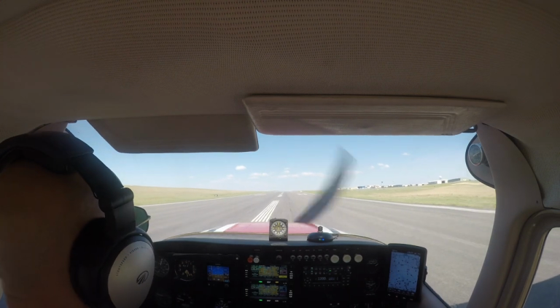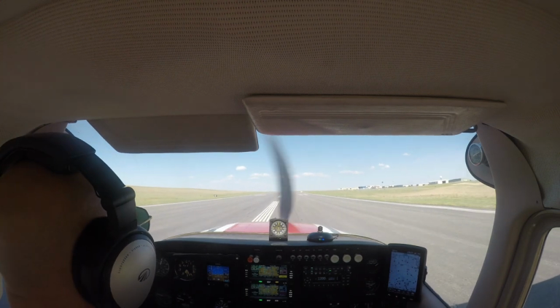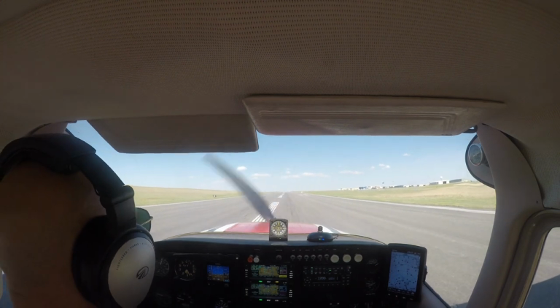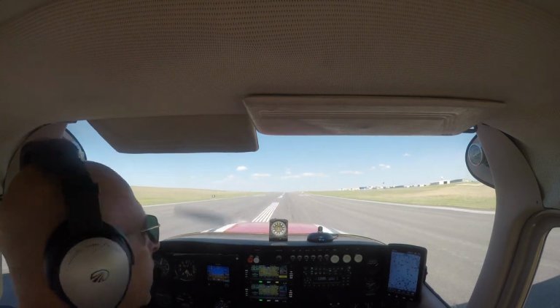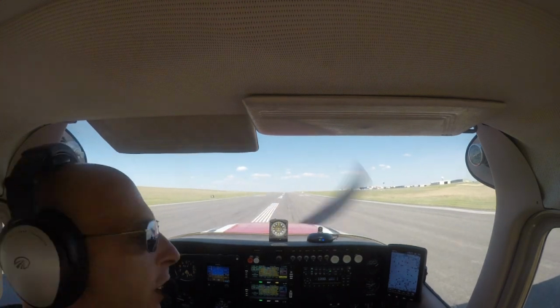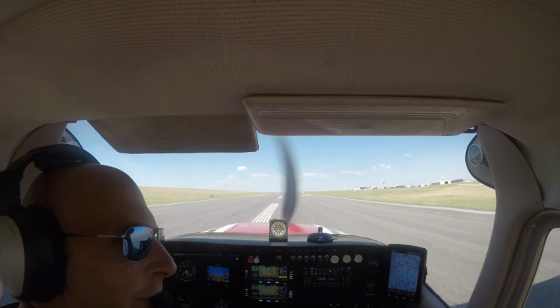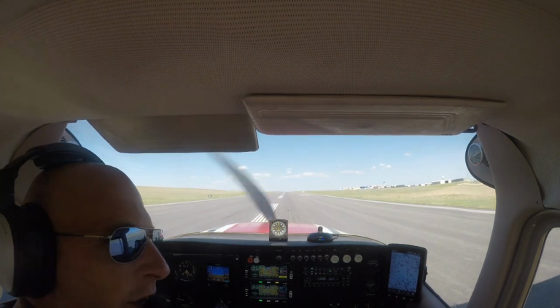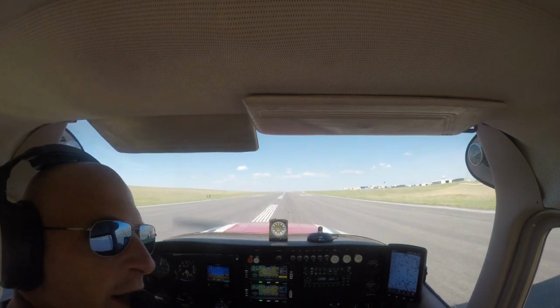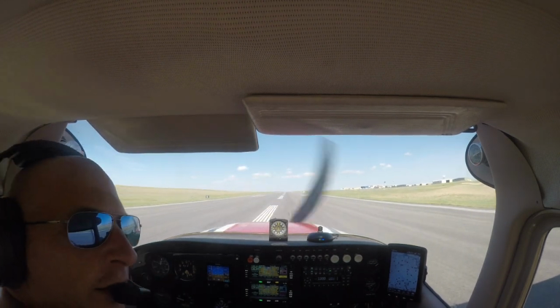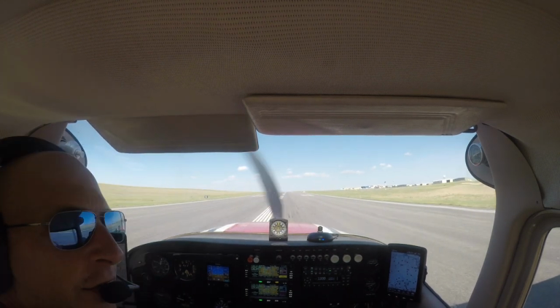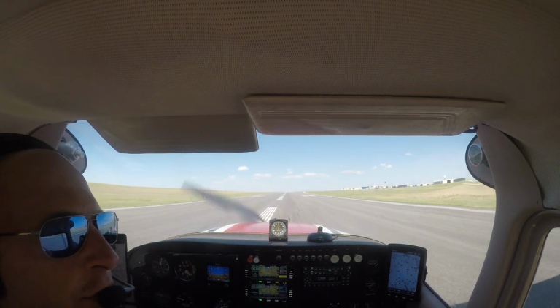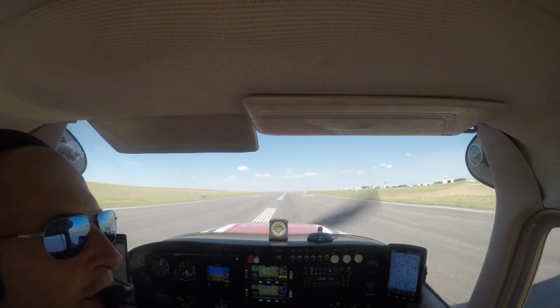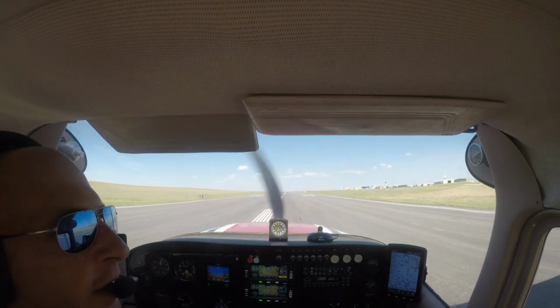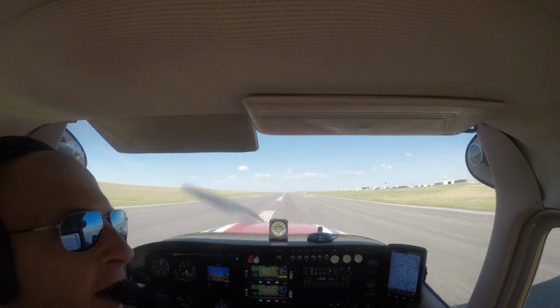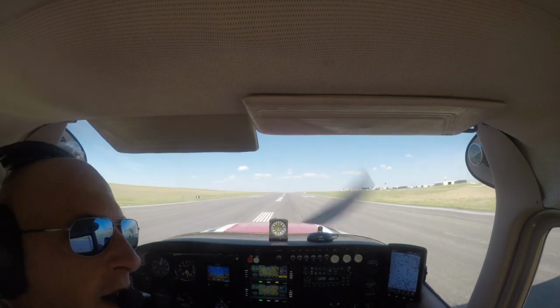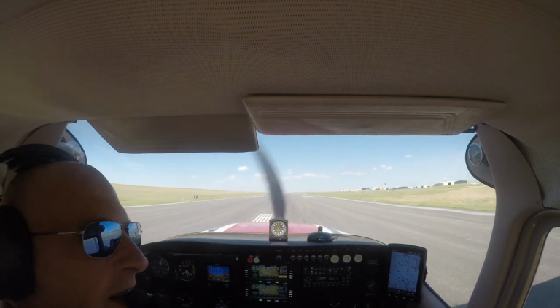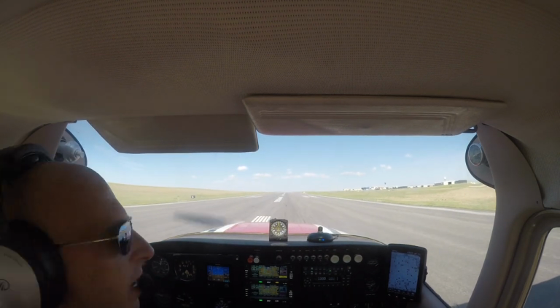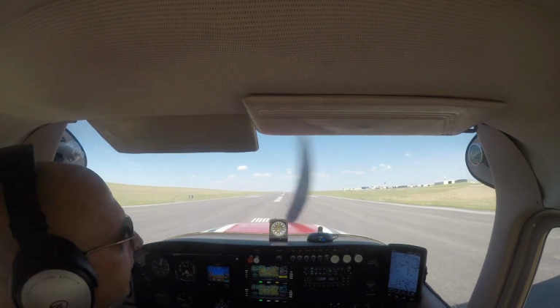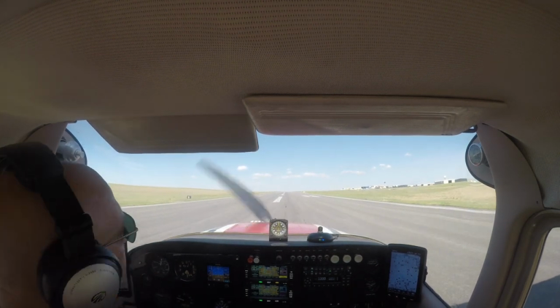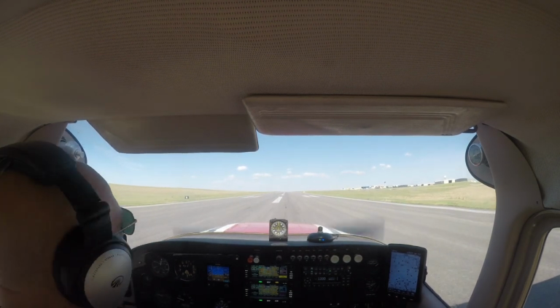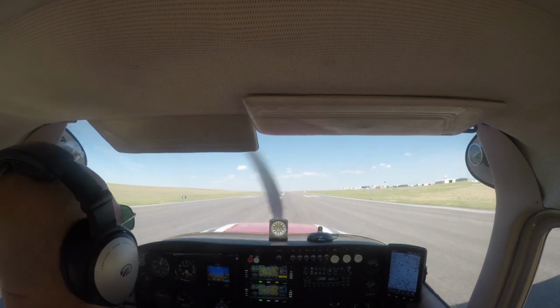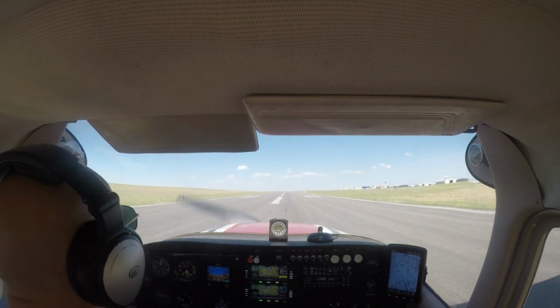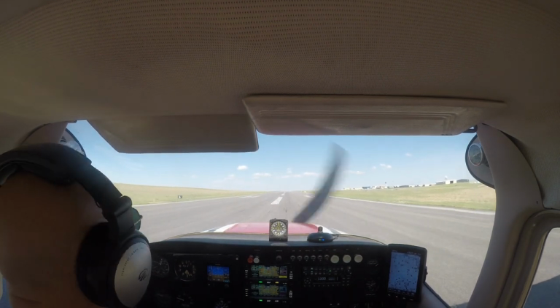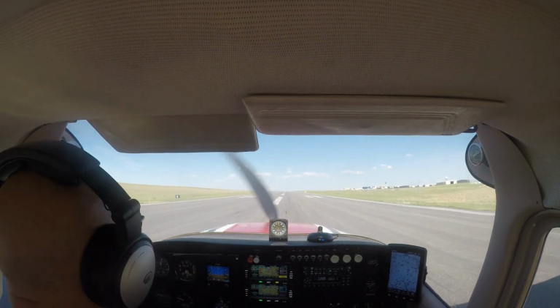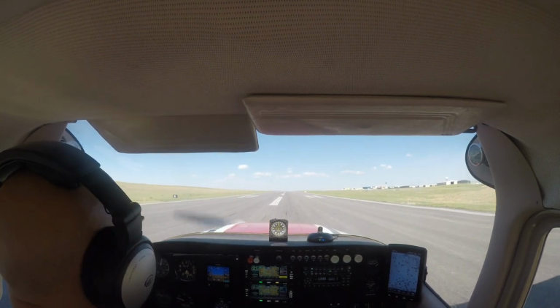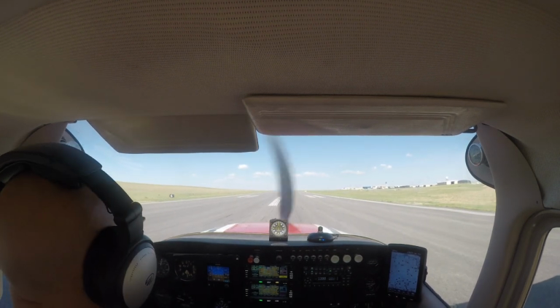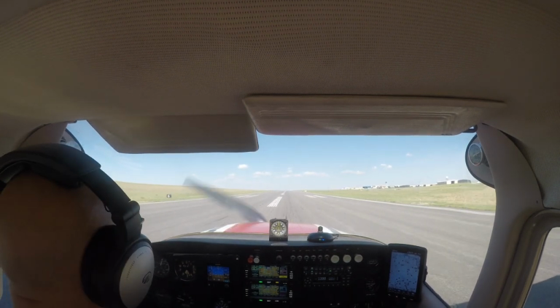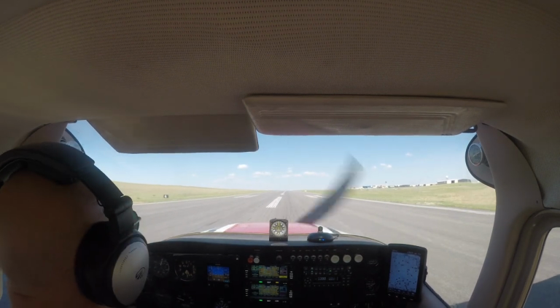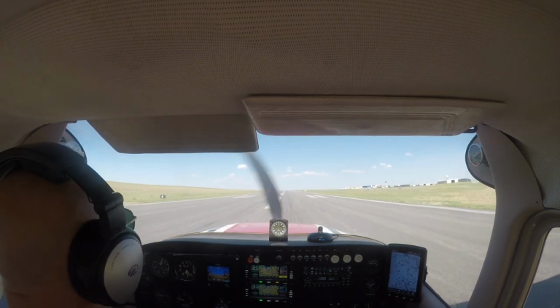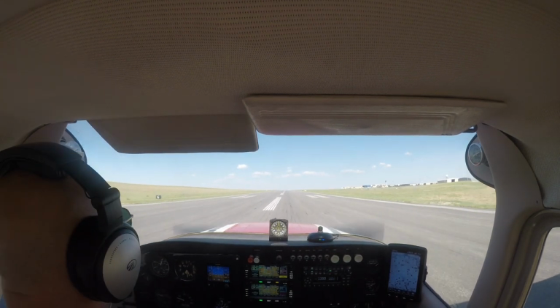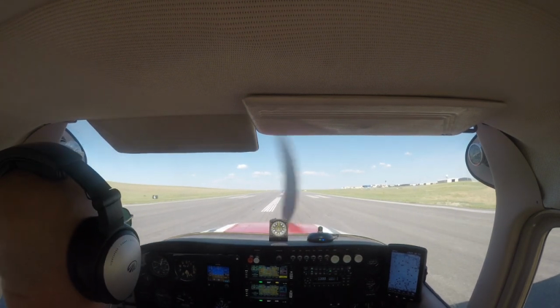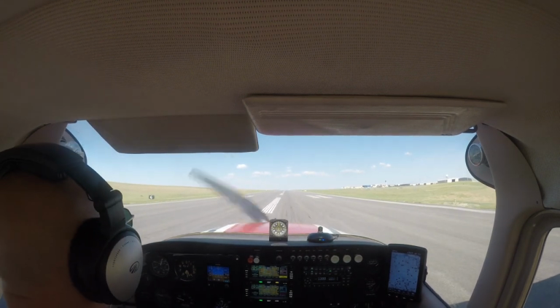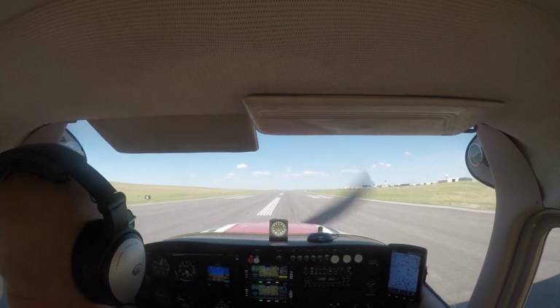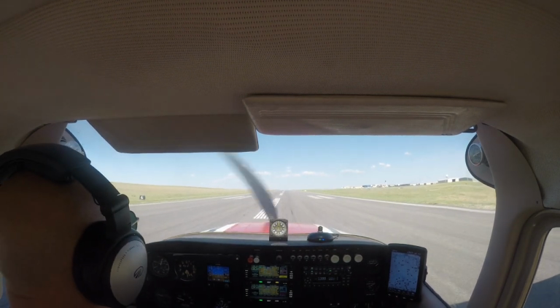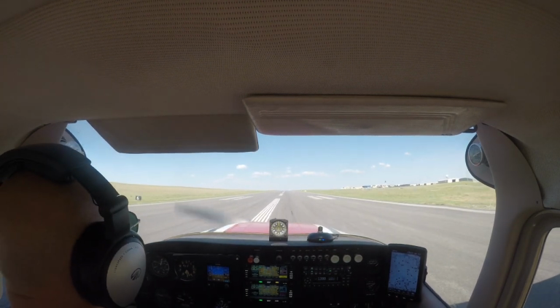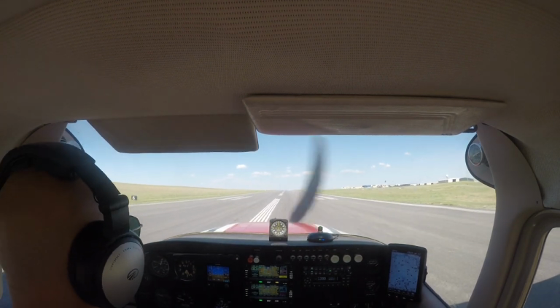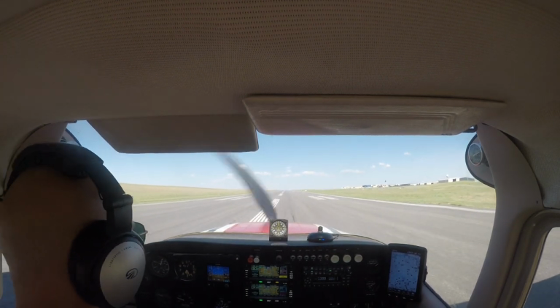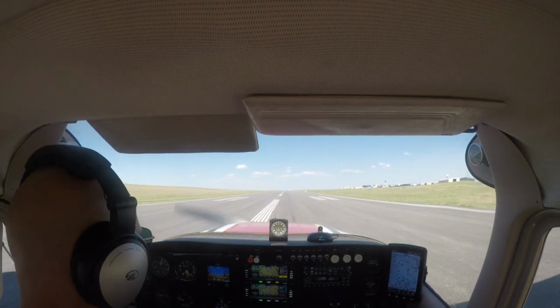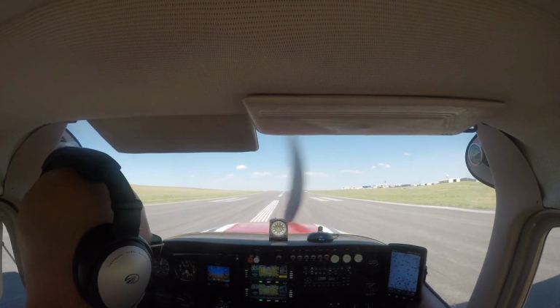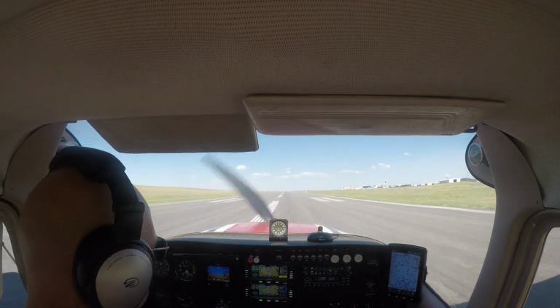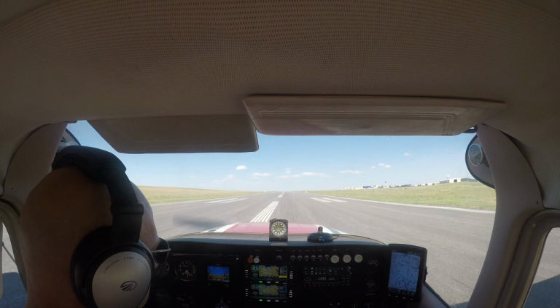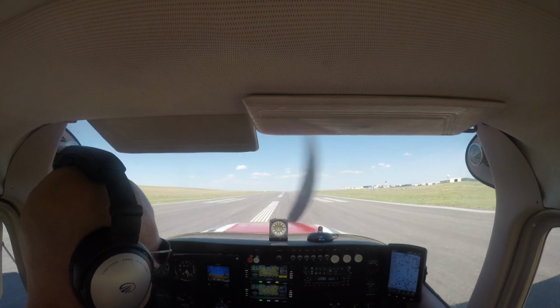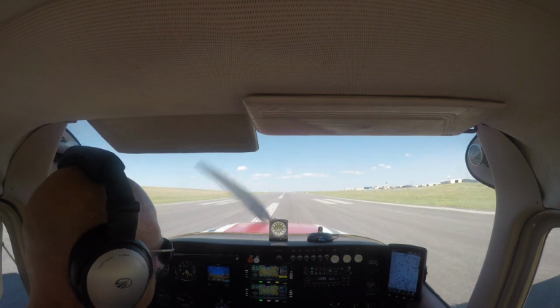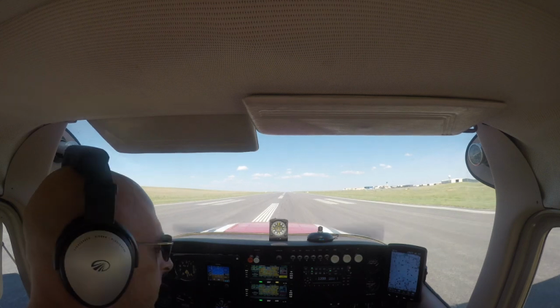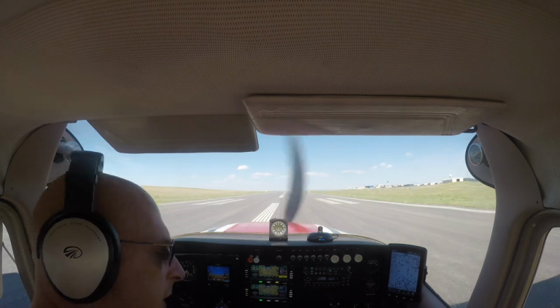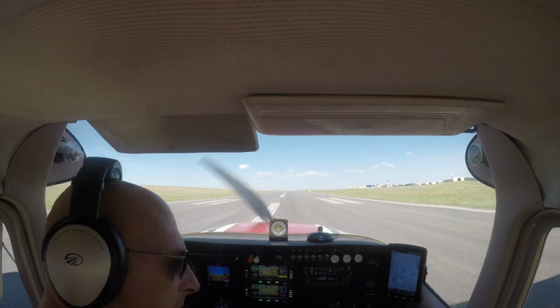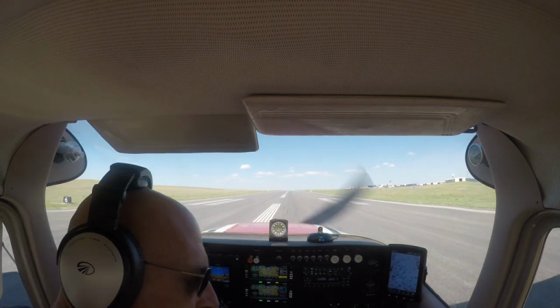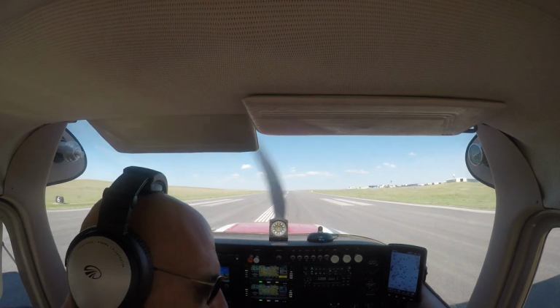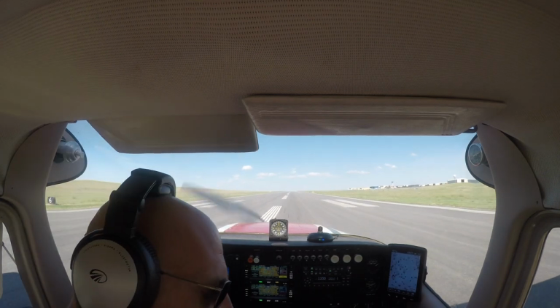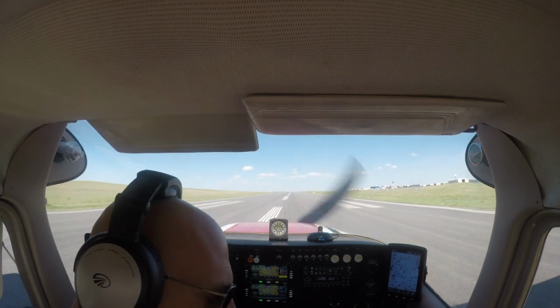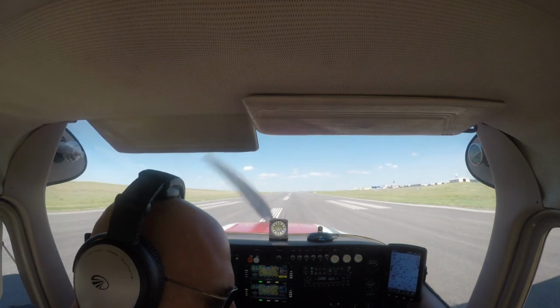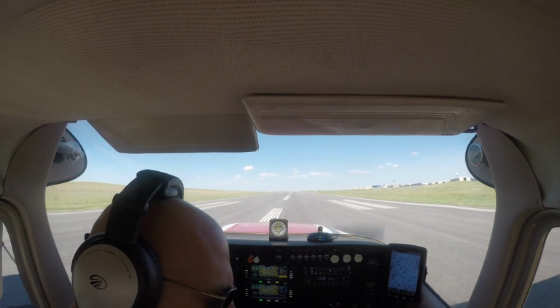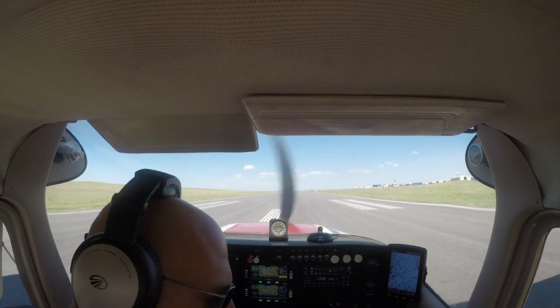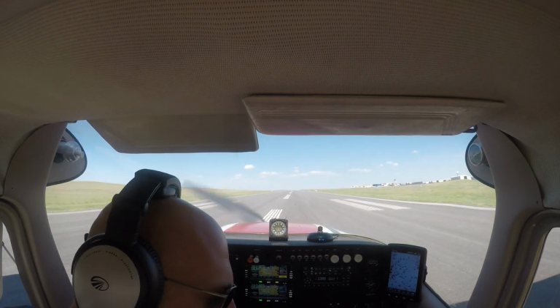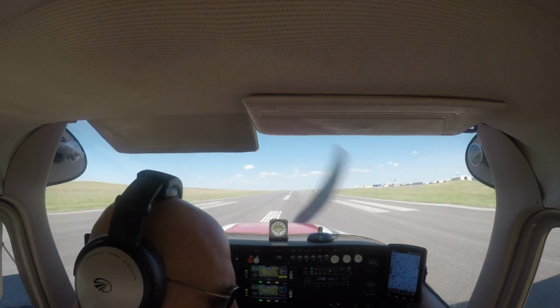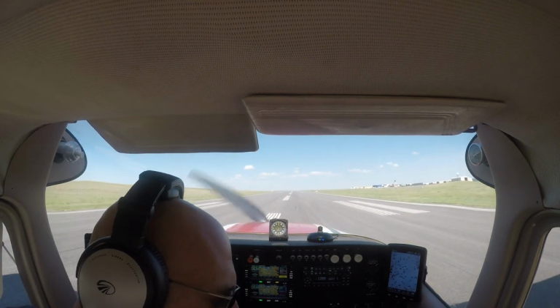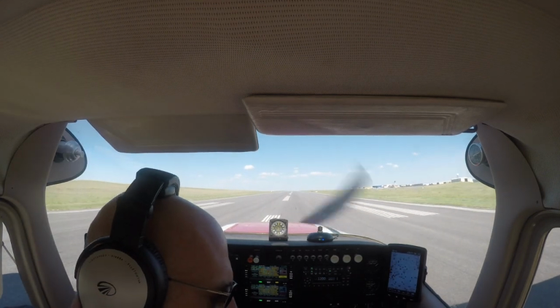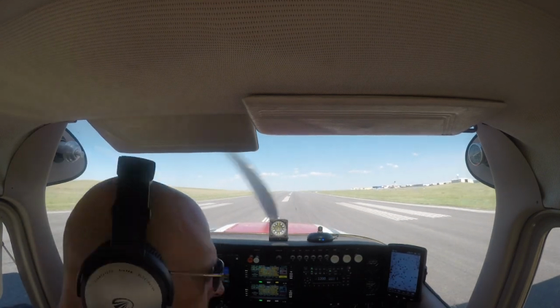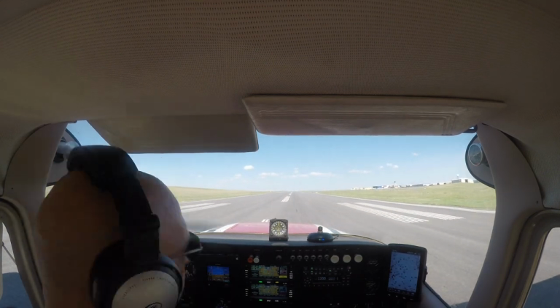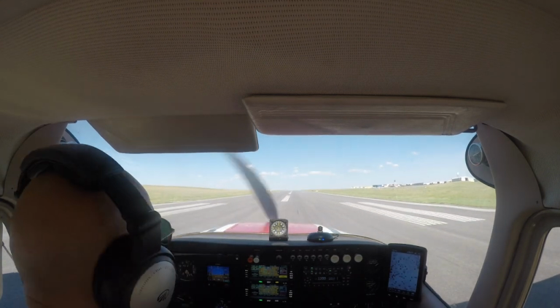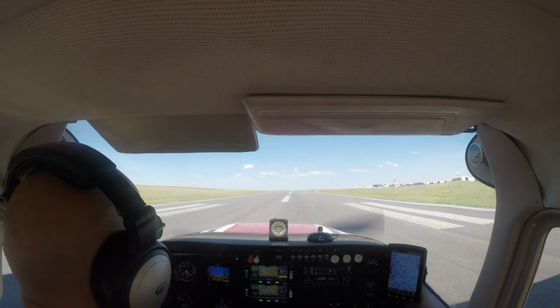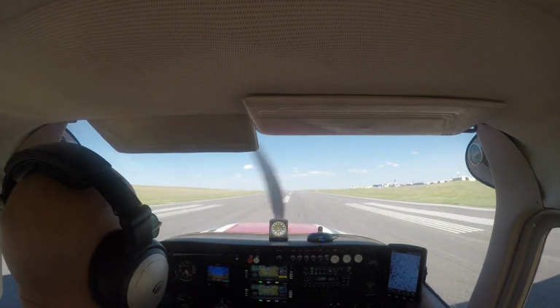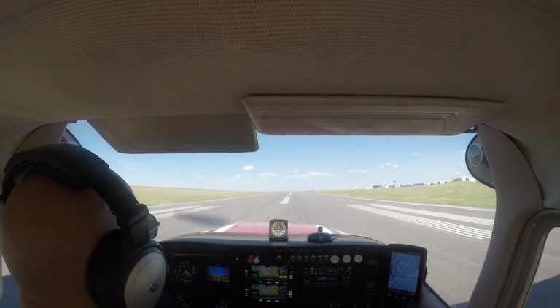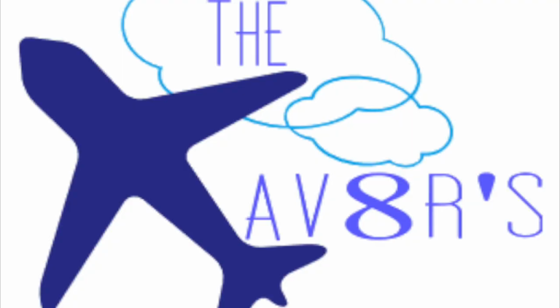I'm pretty happy with this right now. If you like this sort of thing, subscribe and comment. And until next time, come fly with us again.